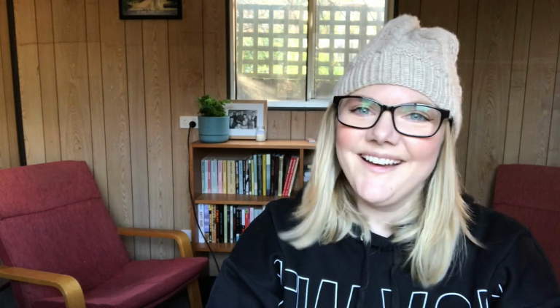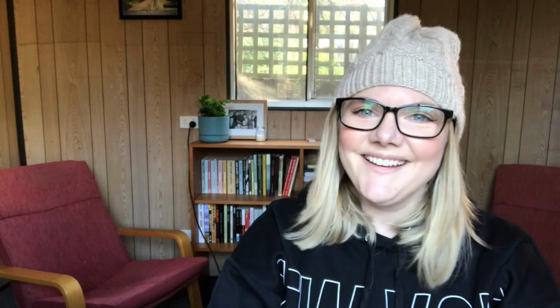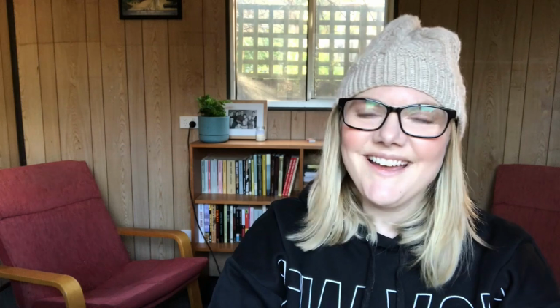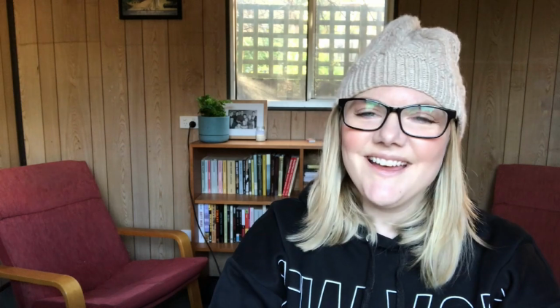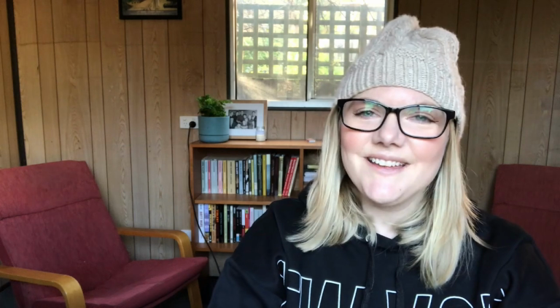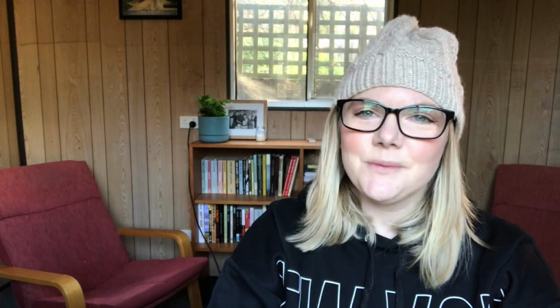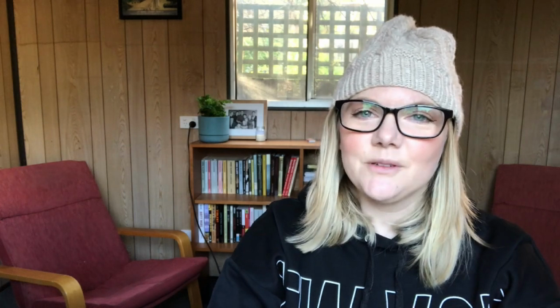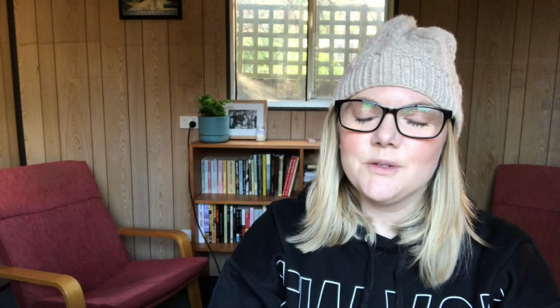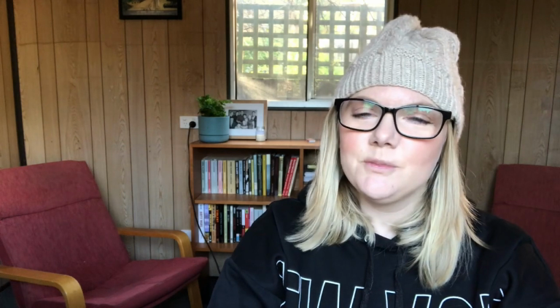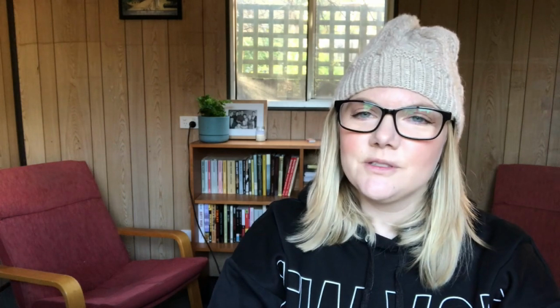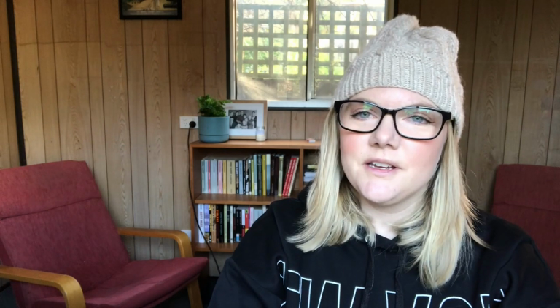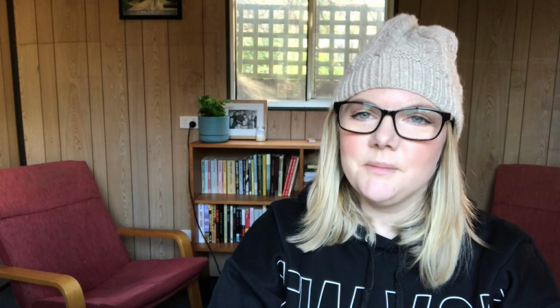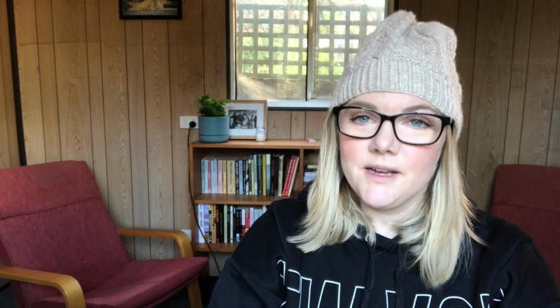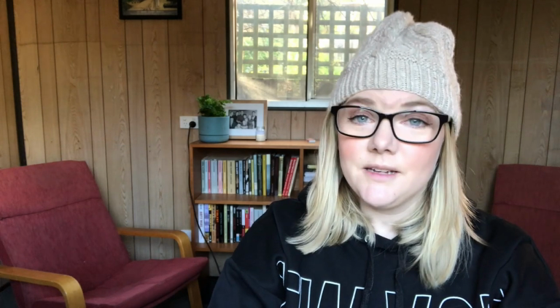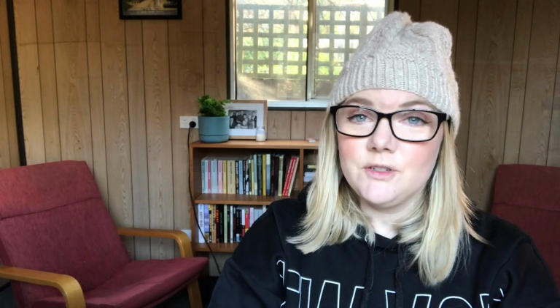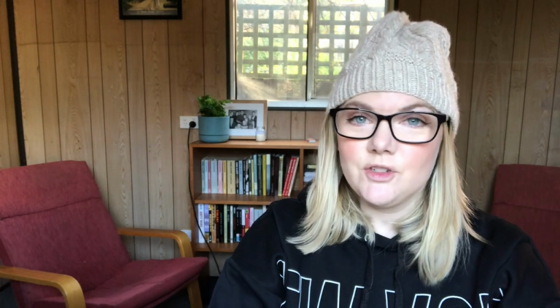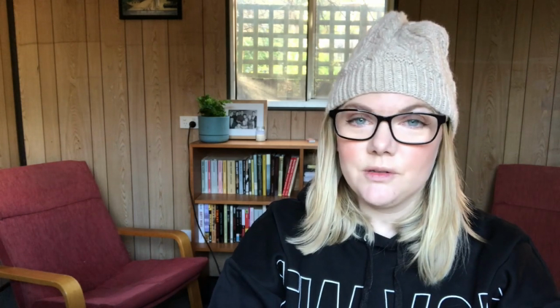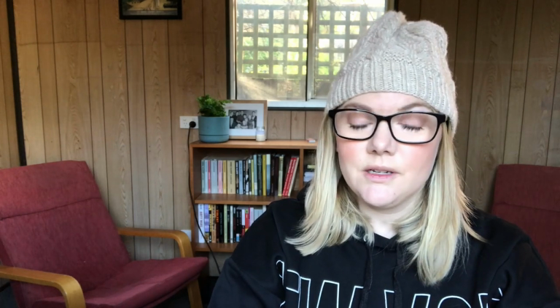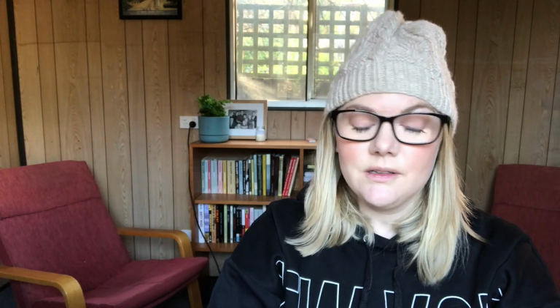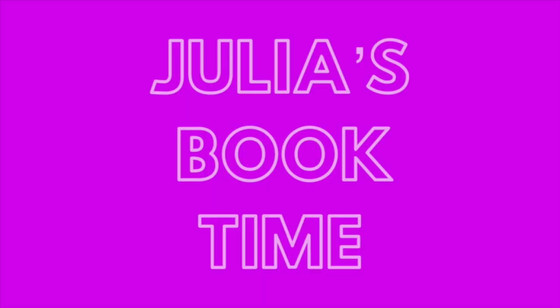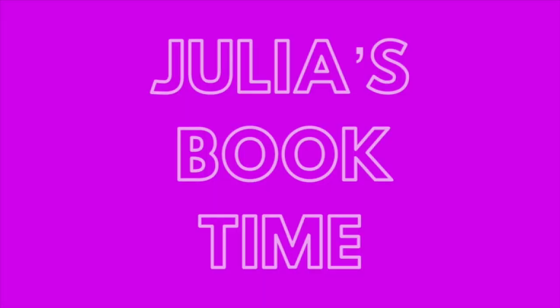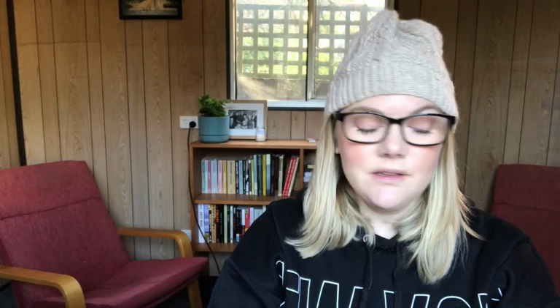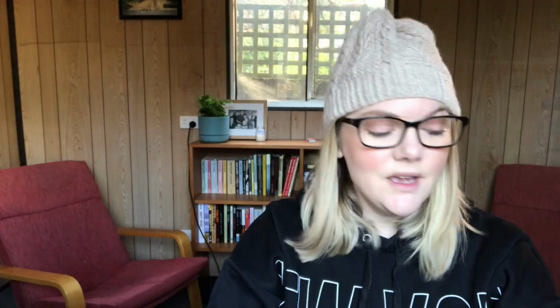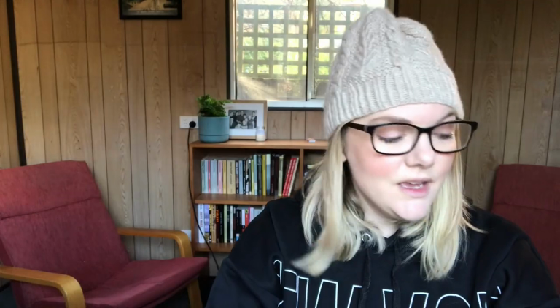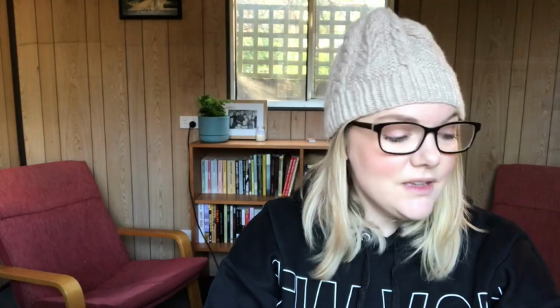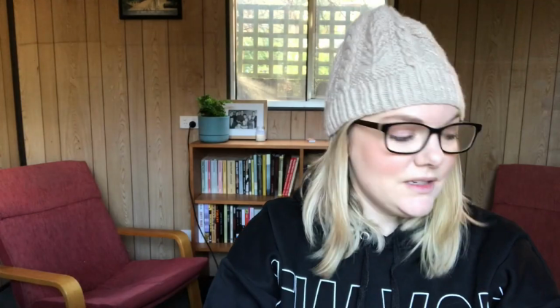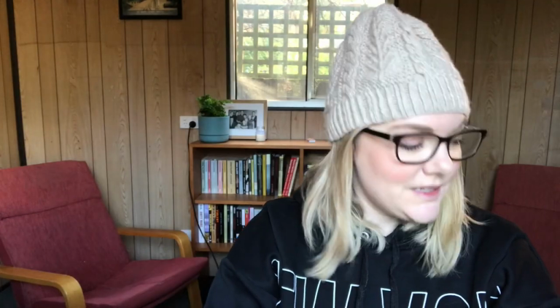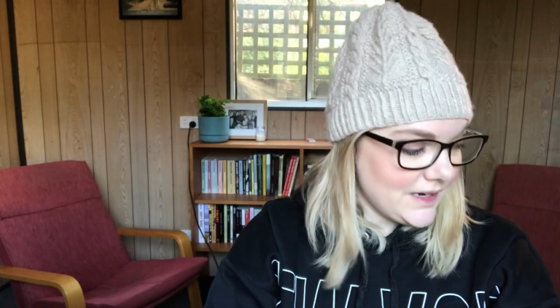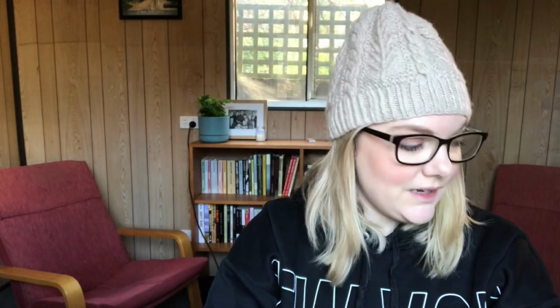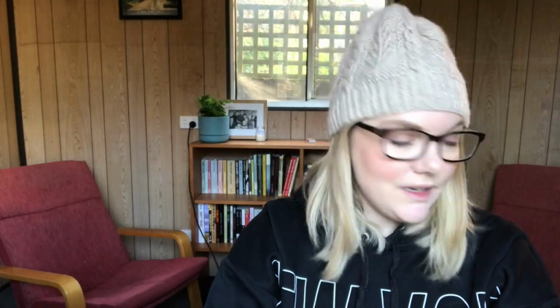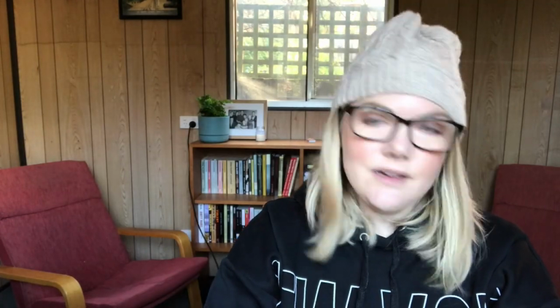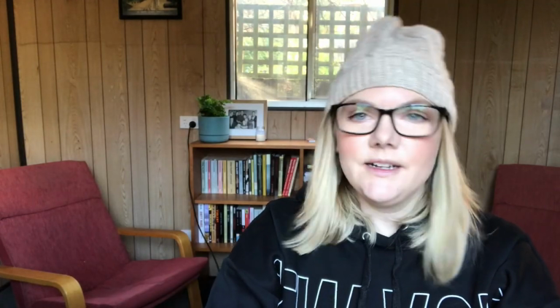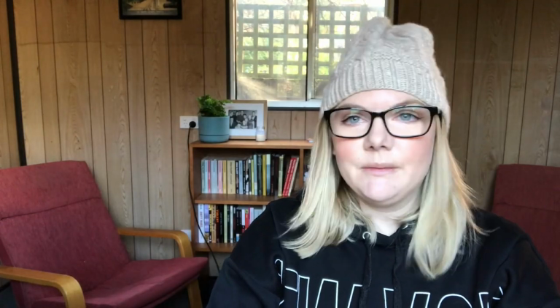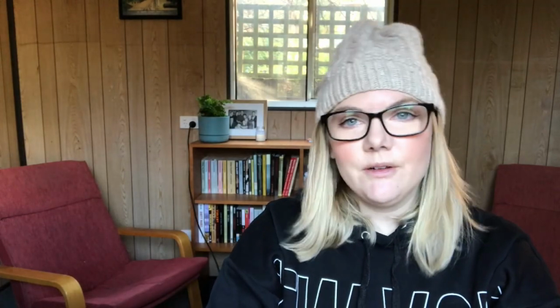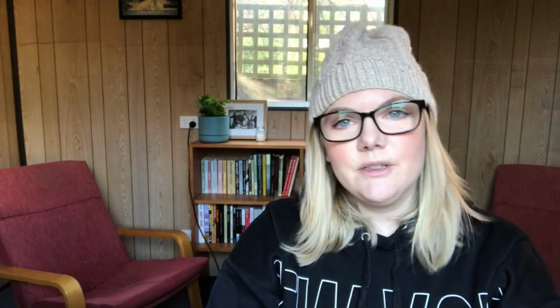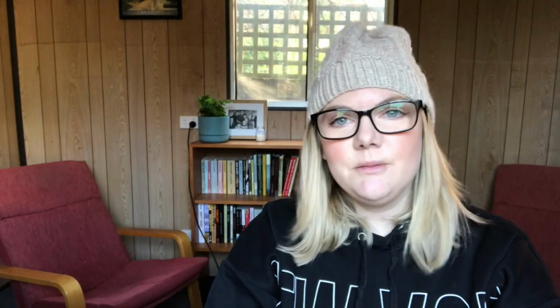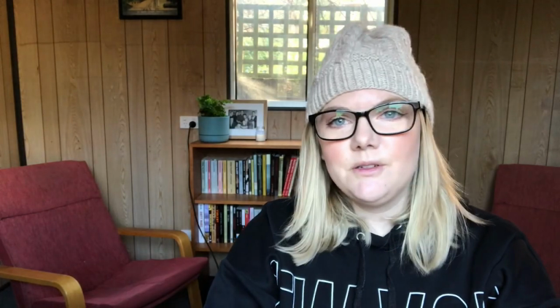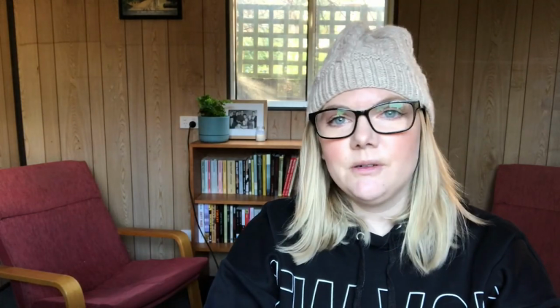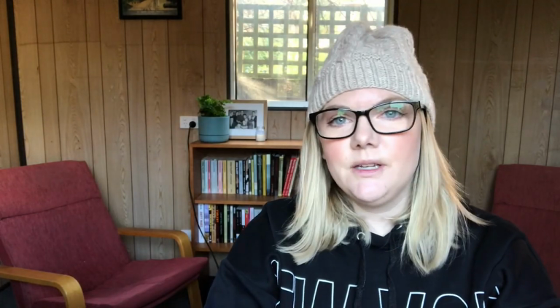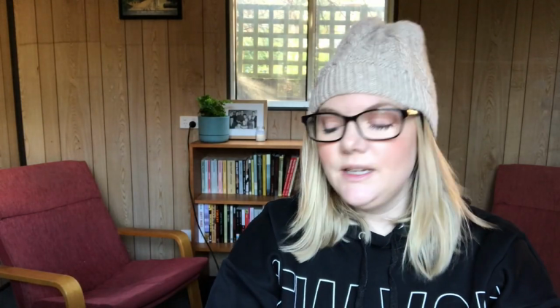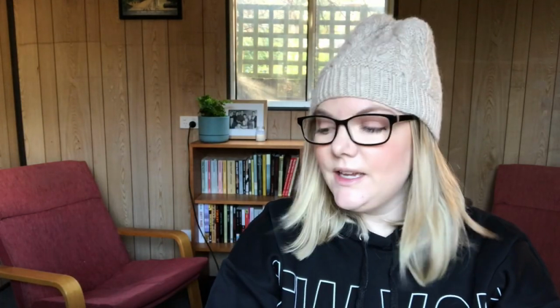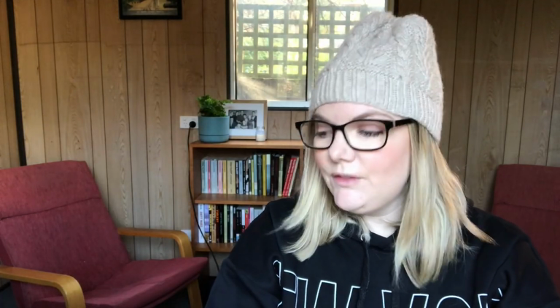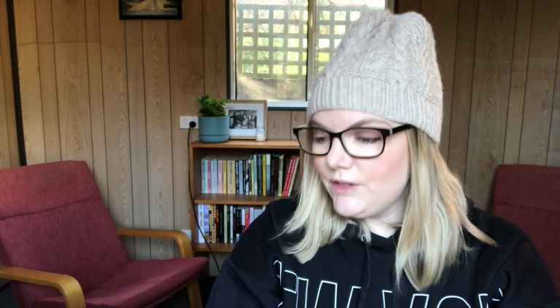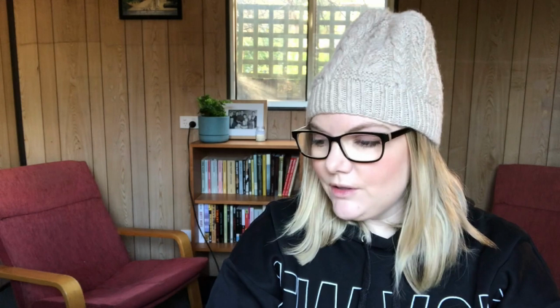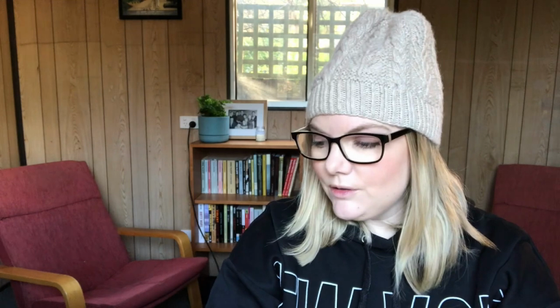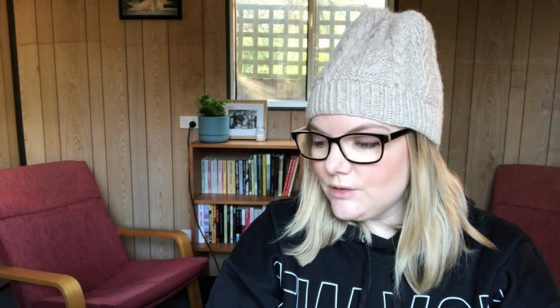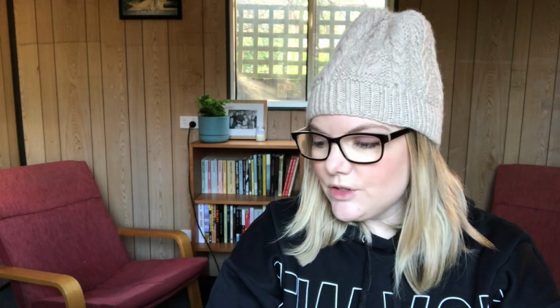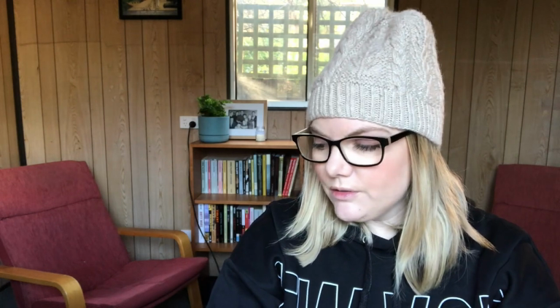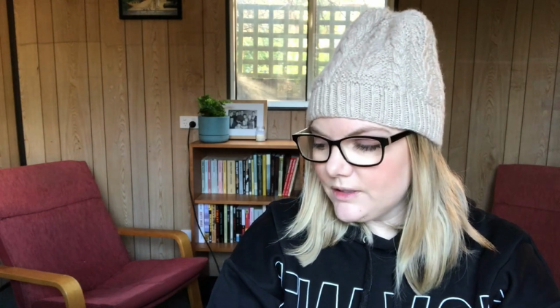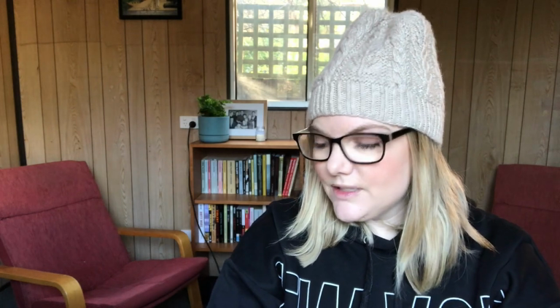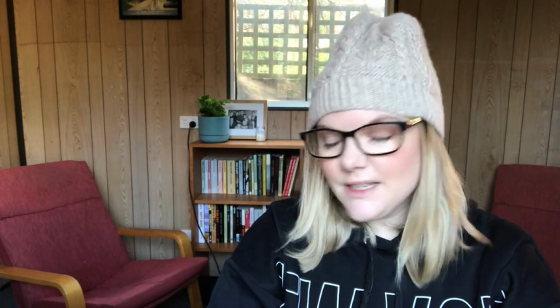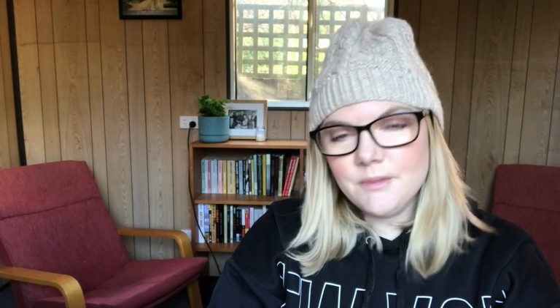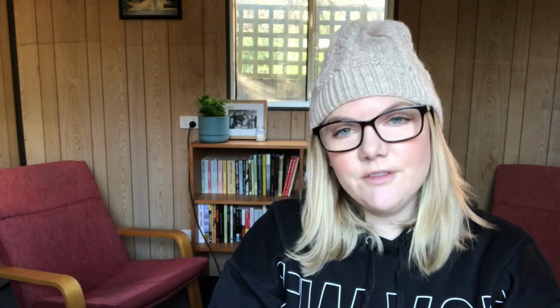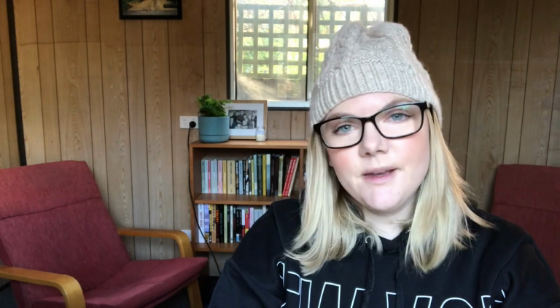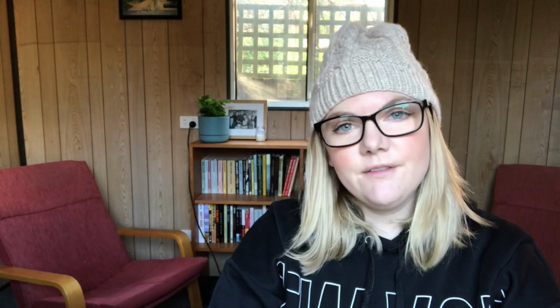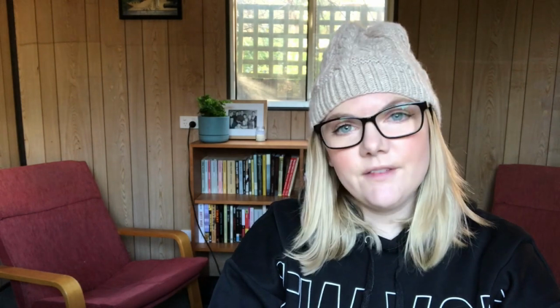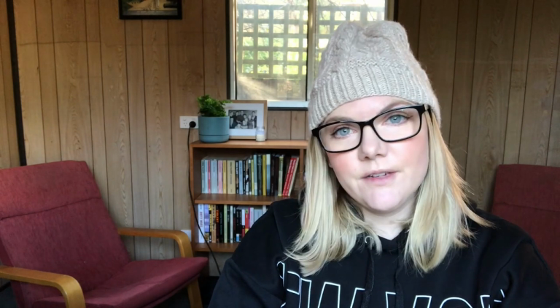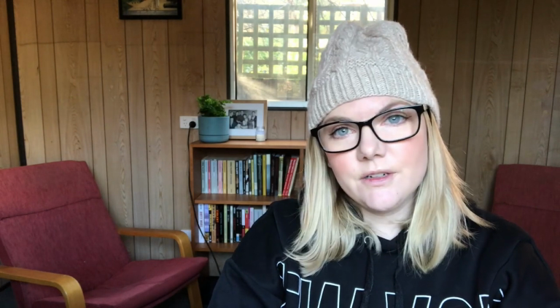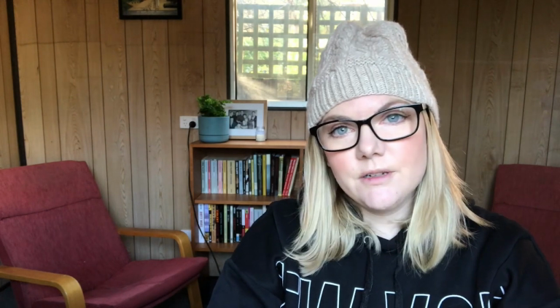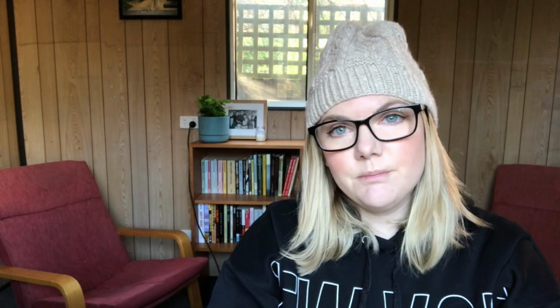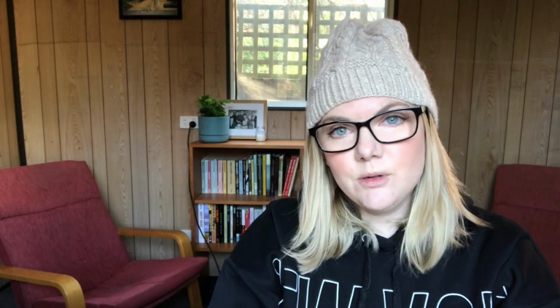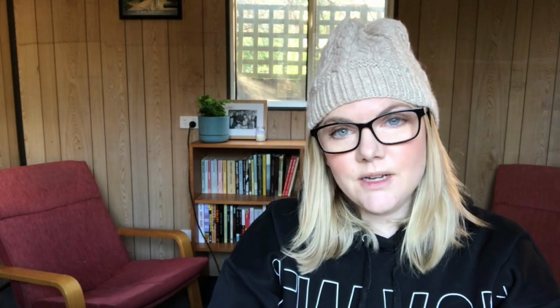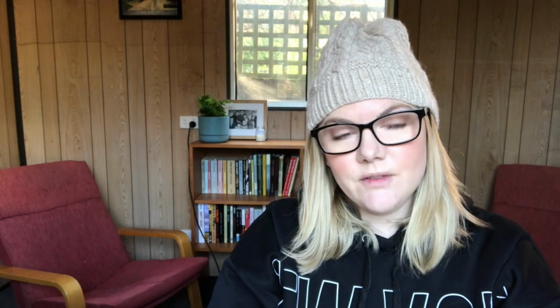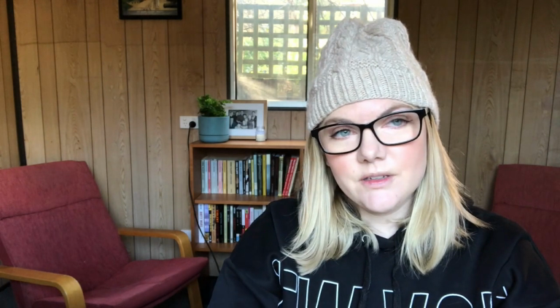Hi guys, welcome to Book Time. My name is Julia. Today I am going to be doing a video showing some of my favorite book covers.